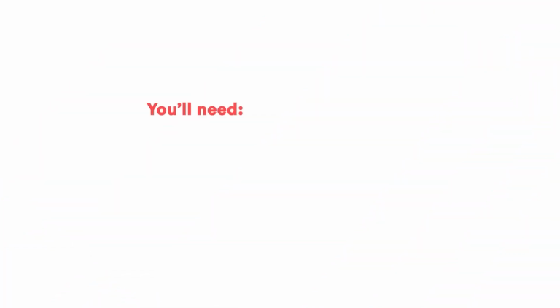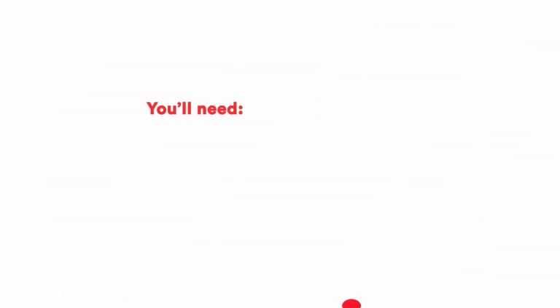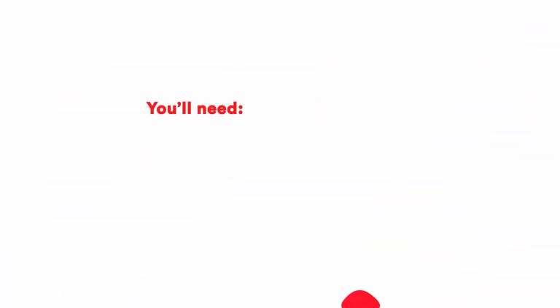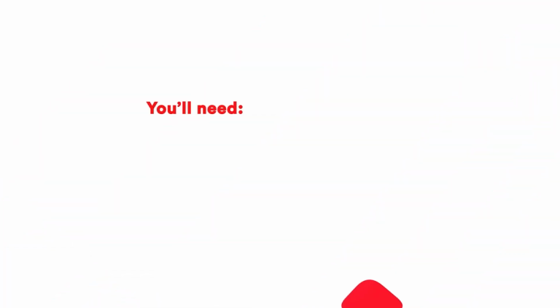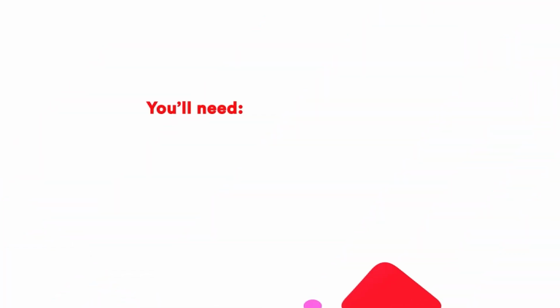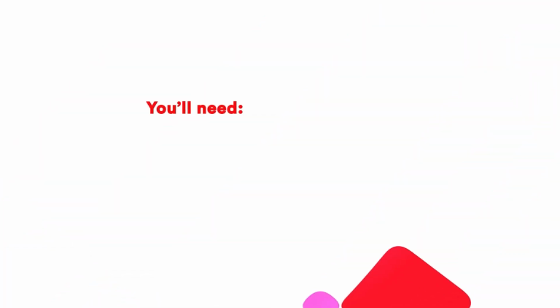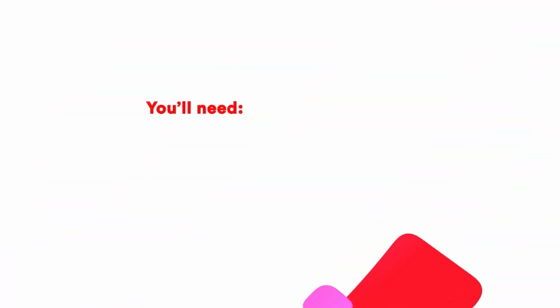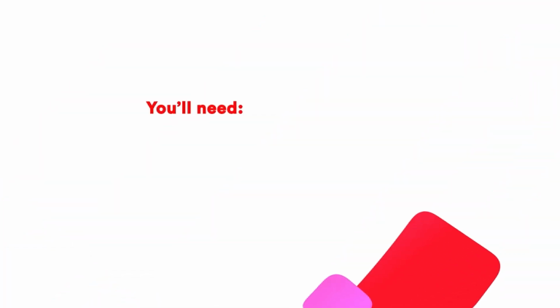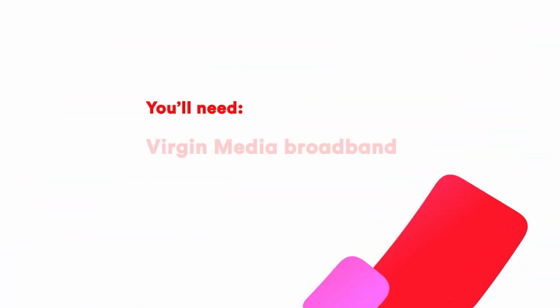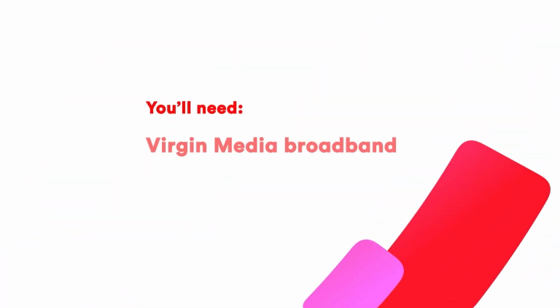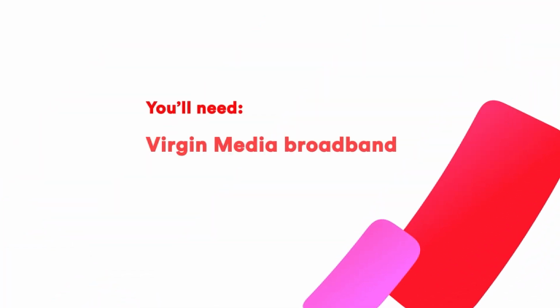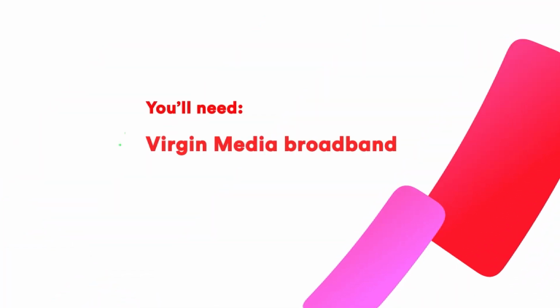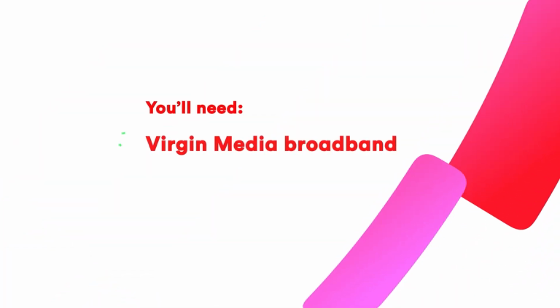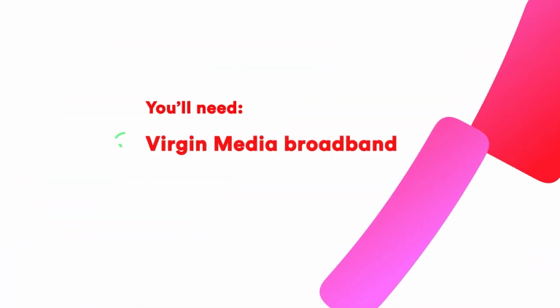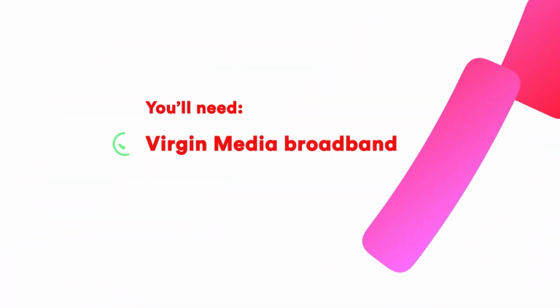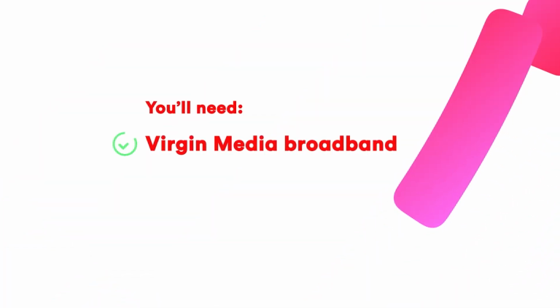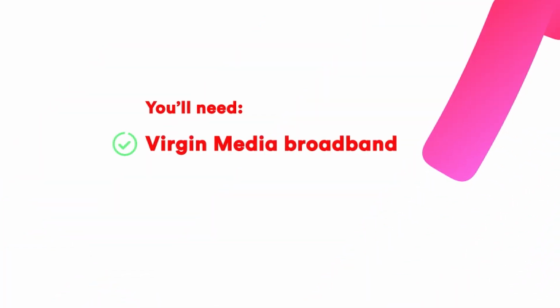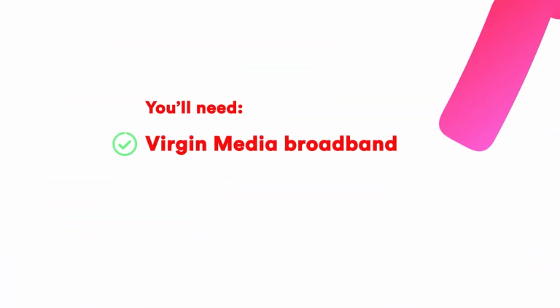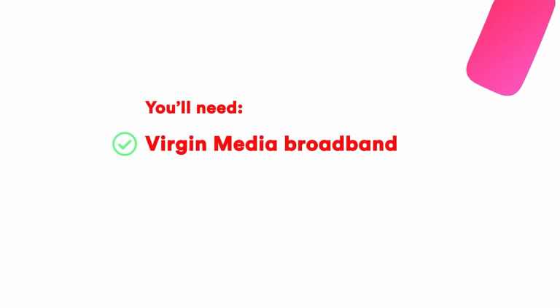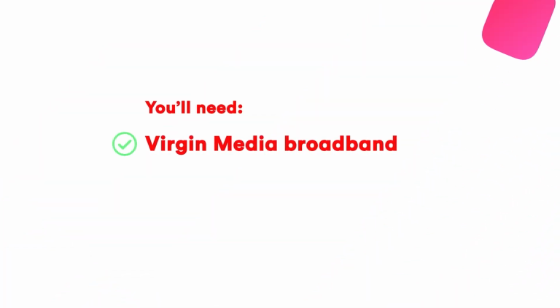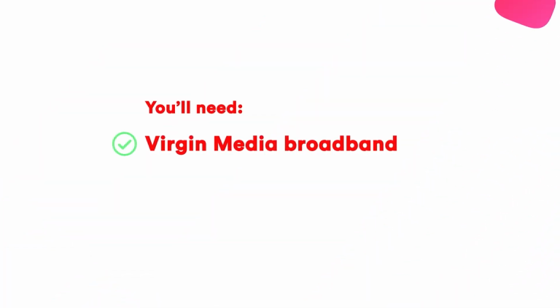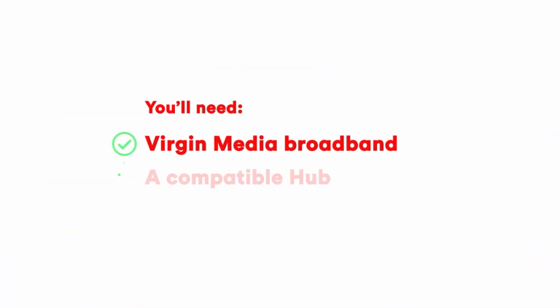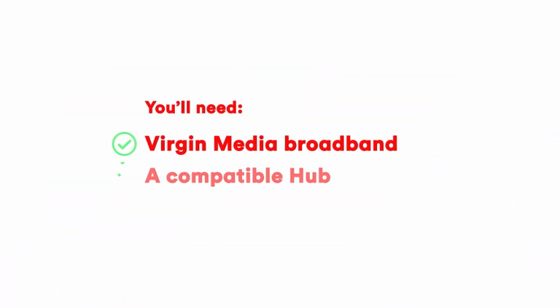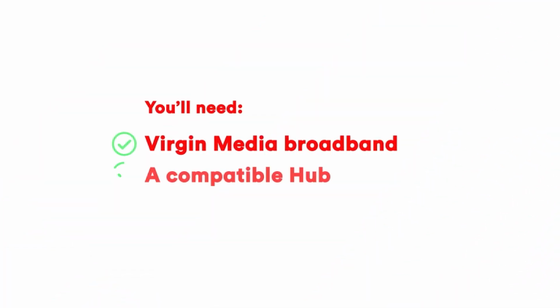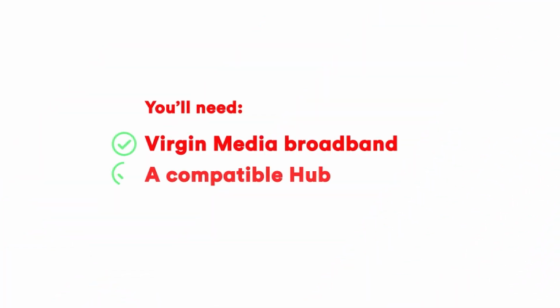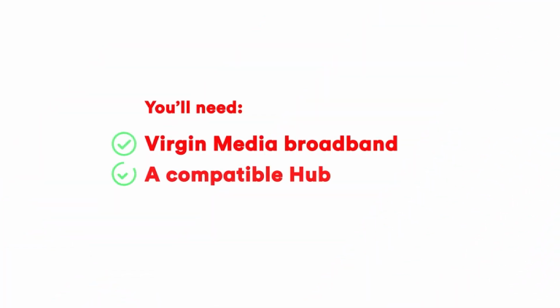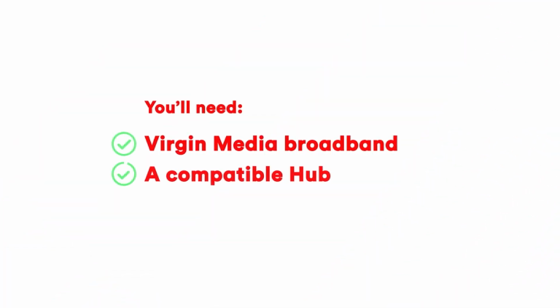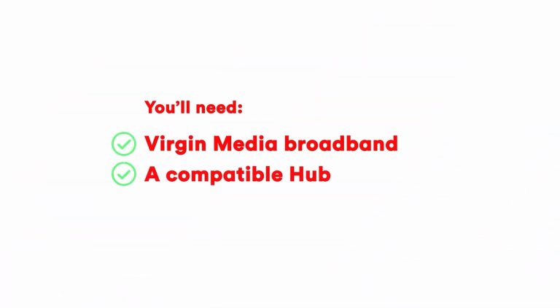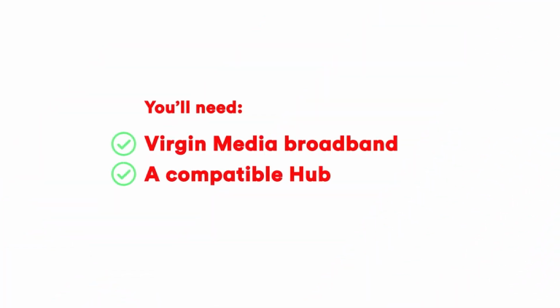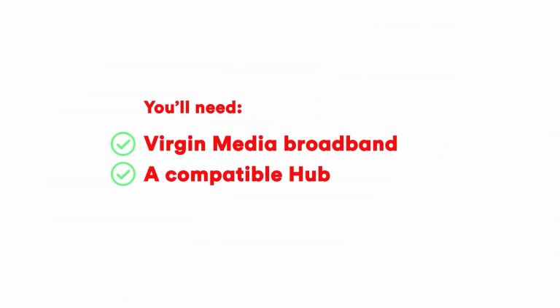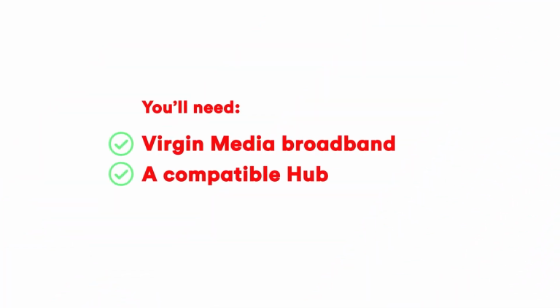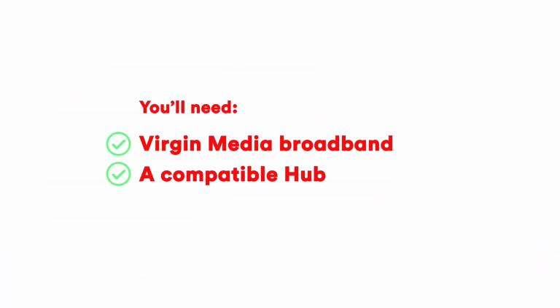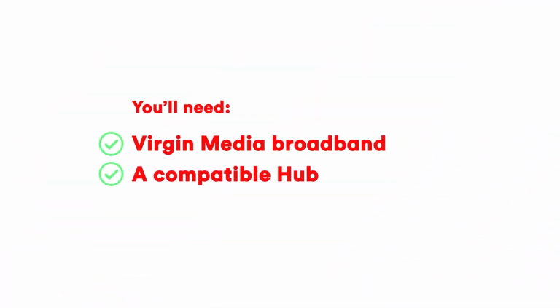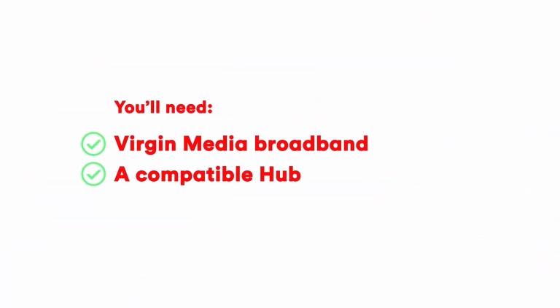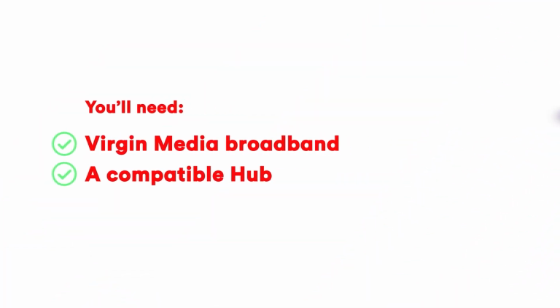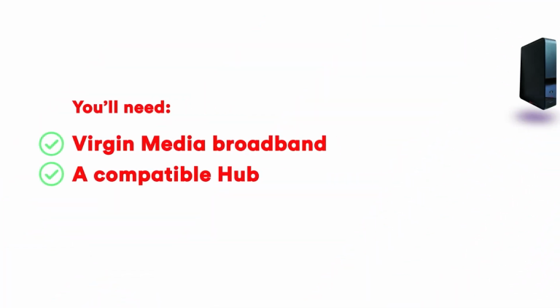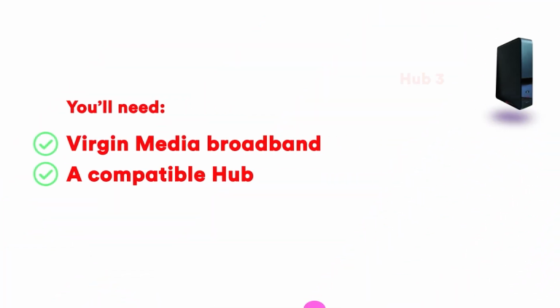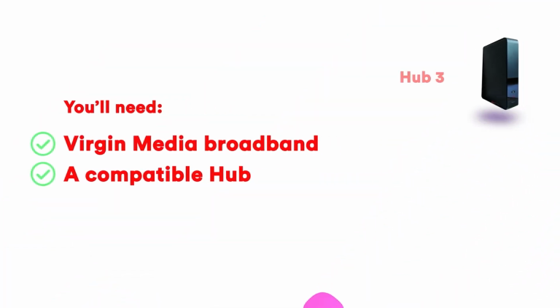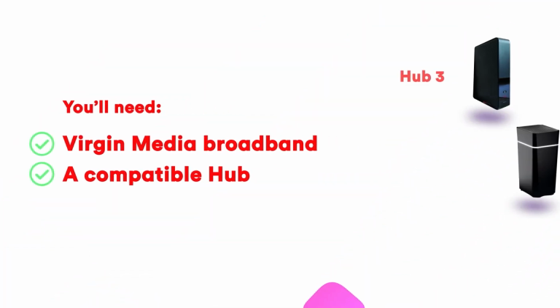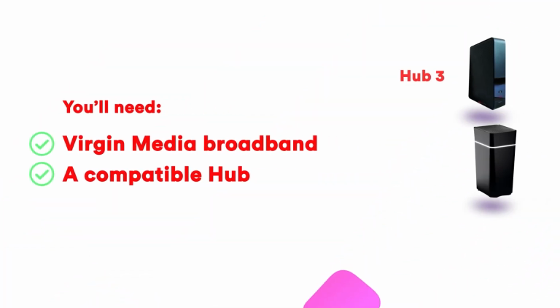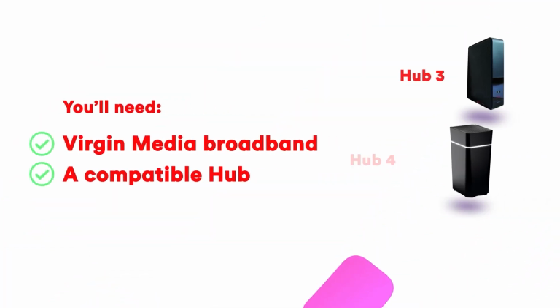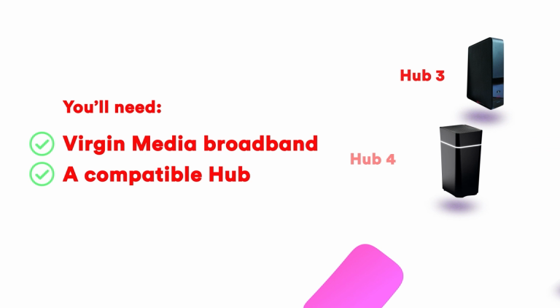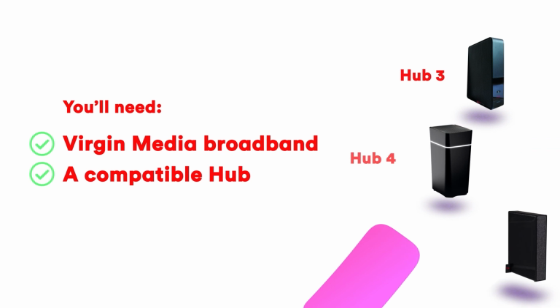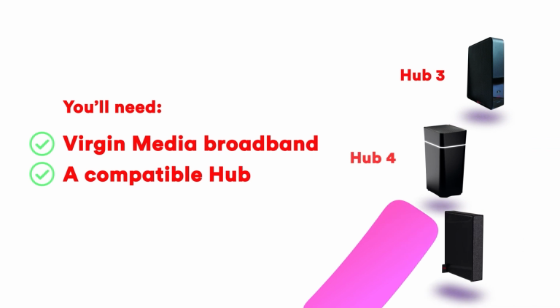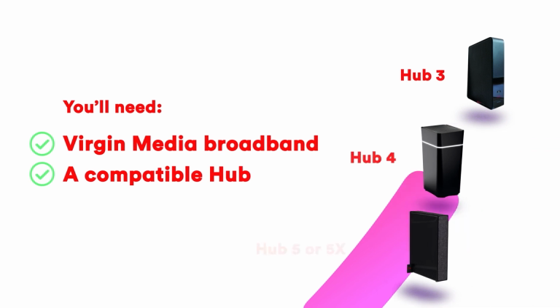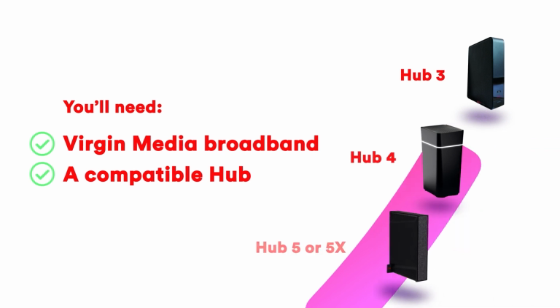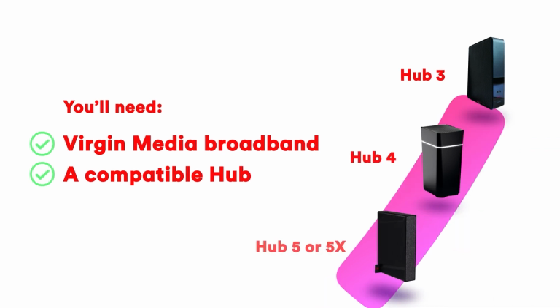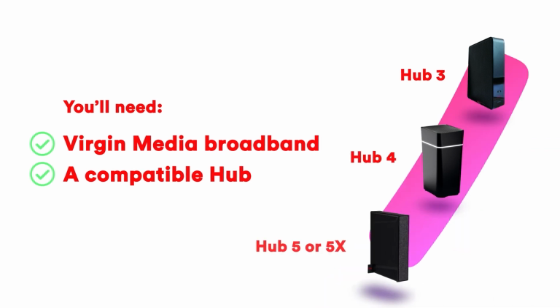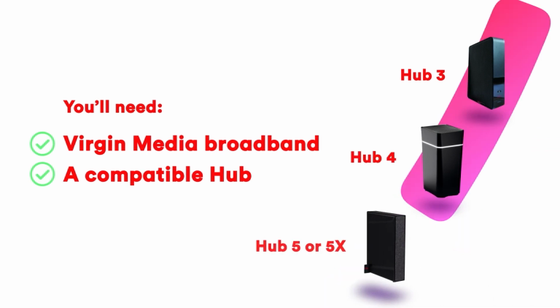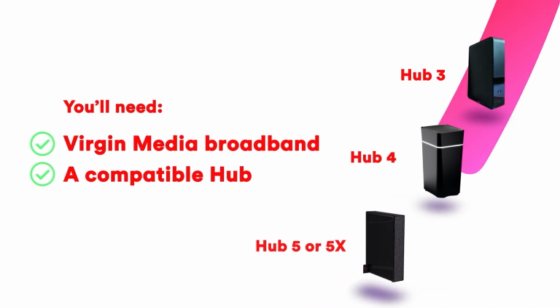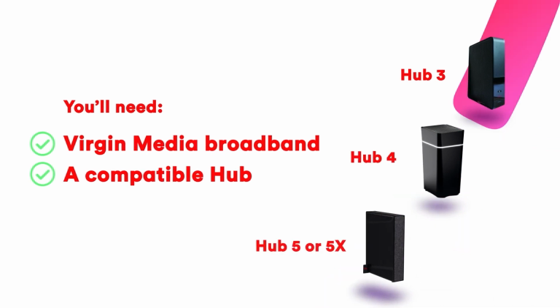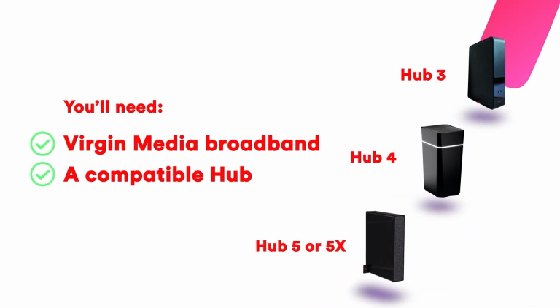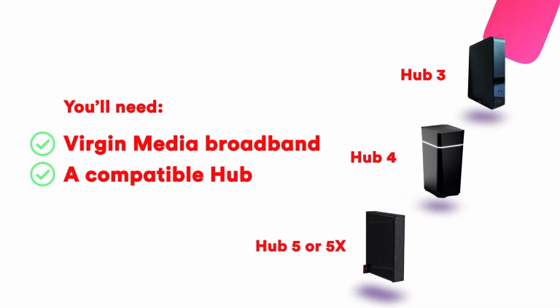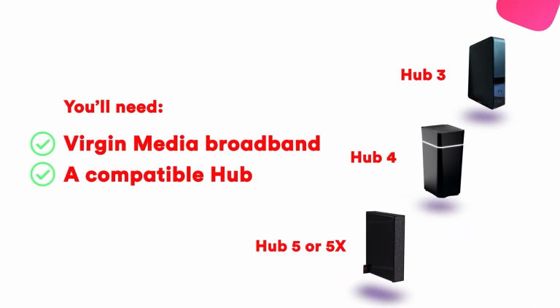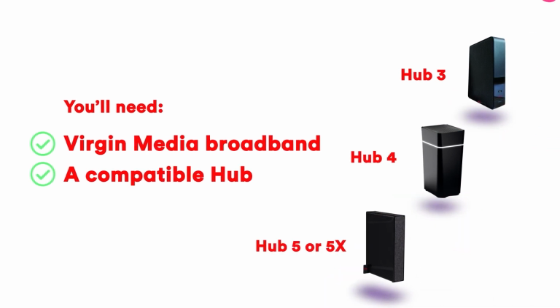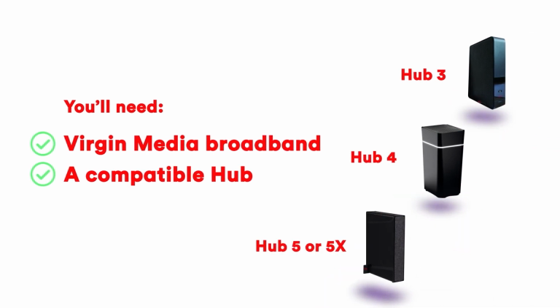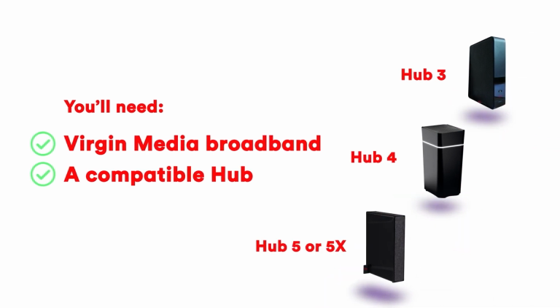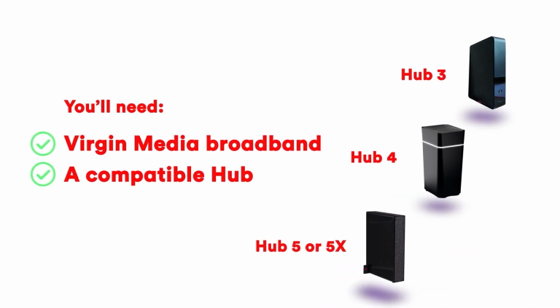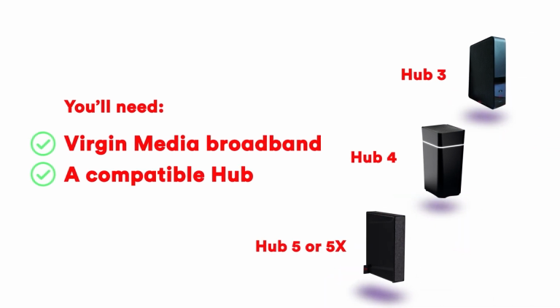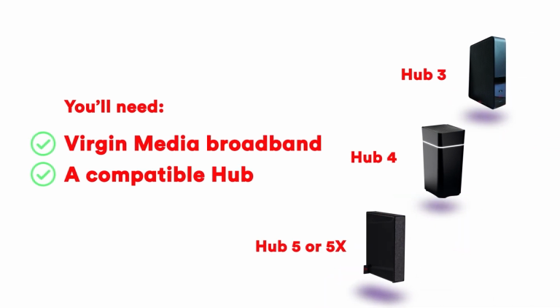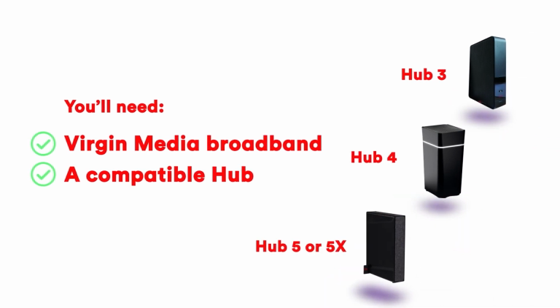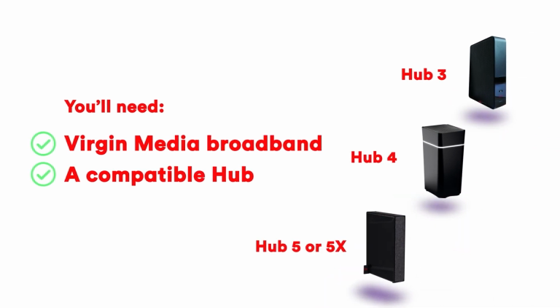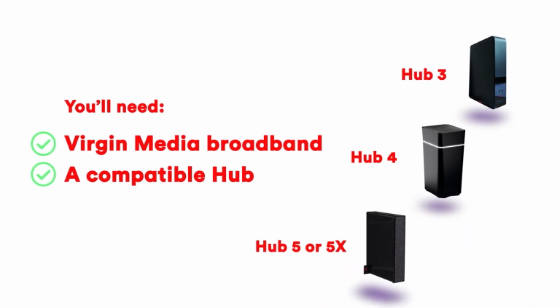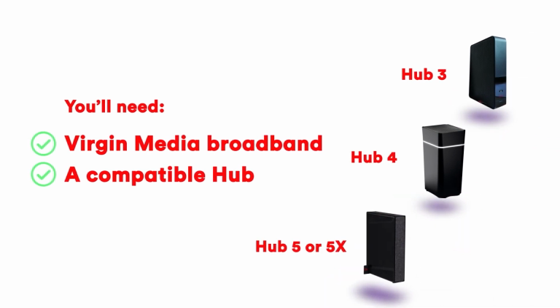To use the app, you'll need Virgin Media broadband with a compatible hub — a Hub 3, 4, 5, or 5X.